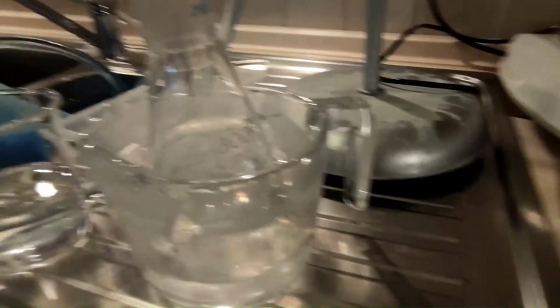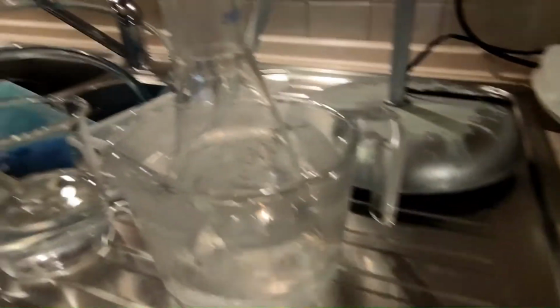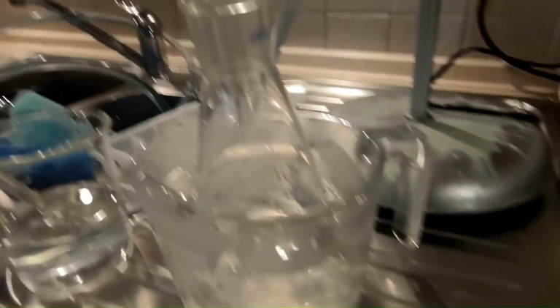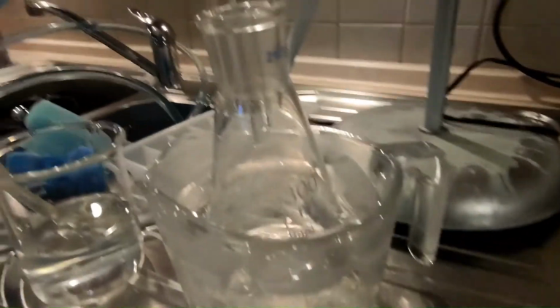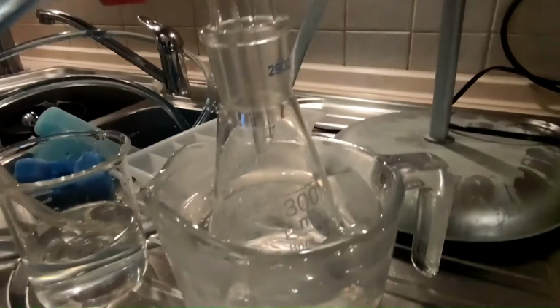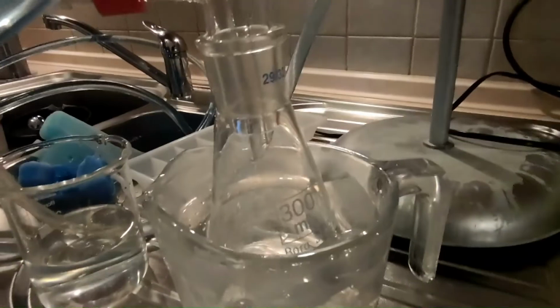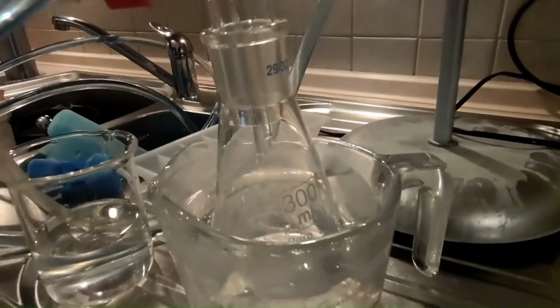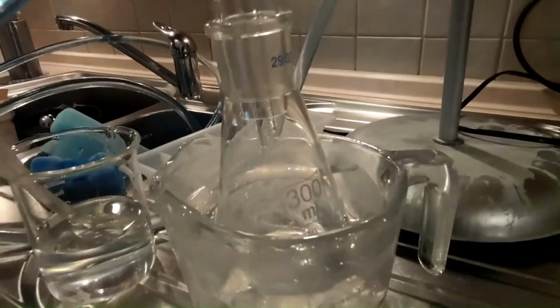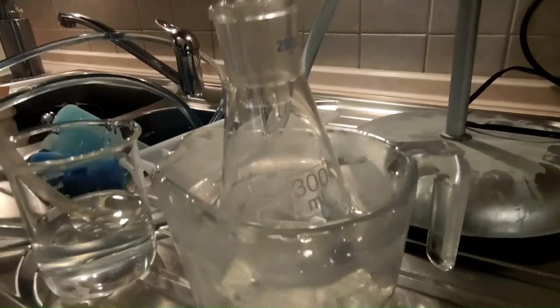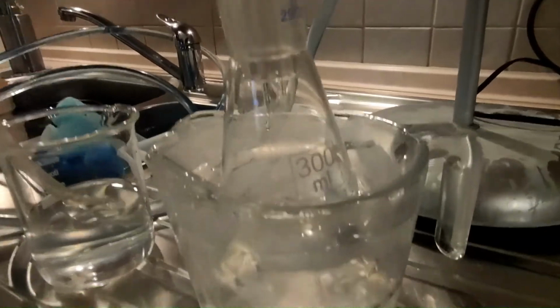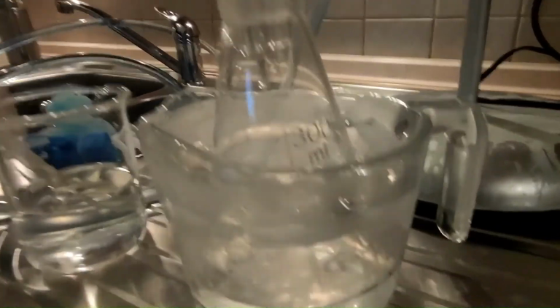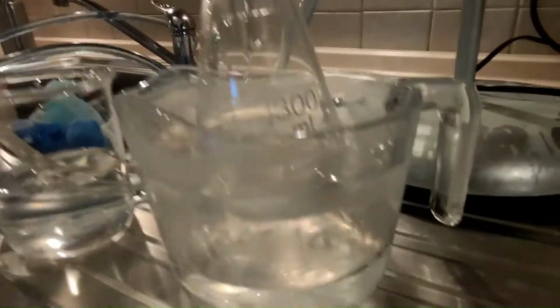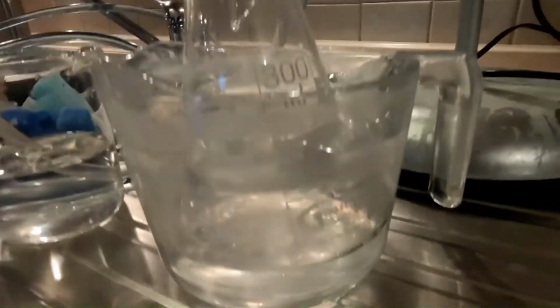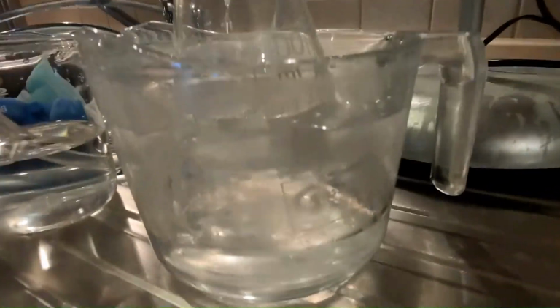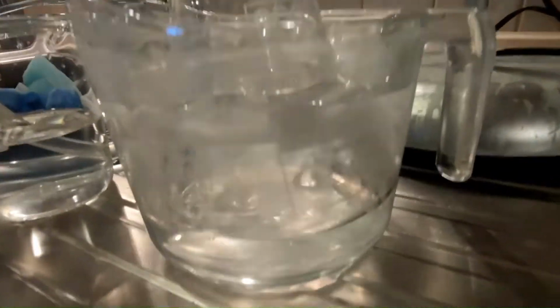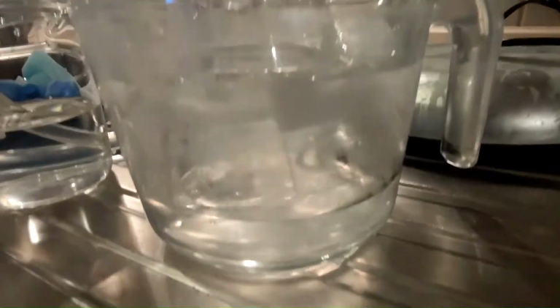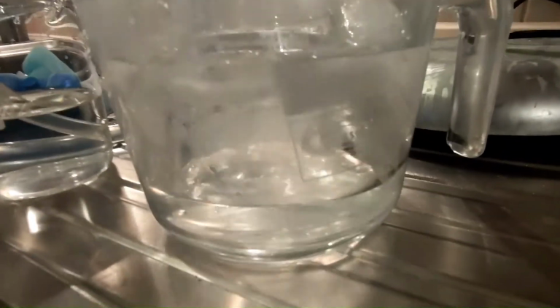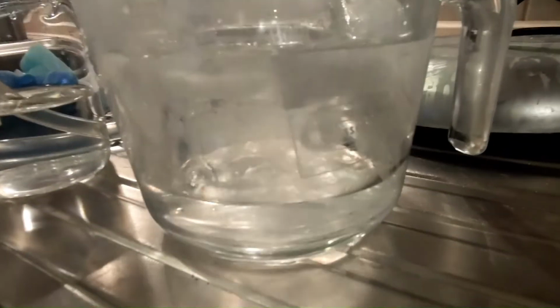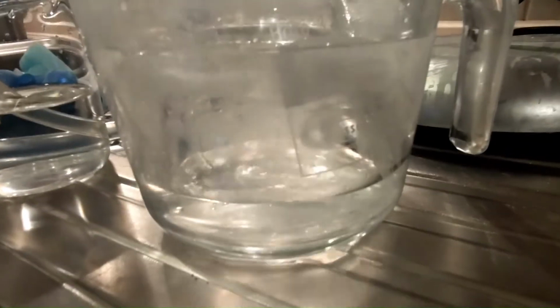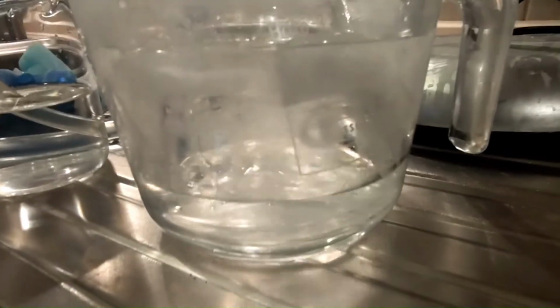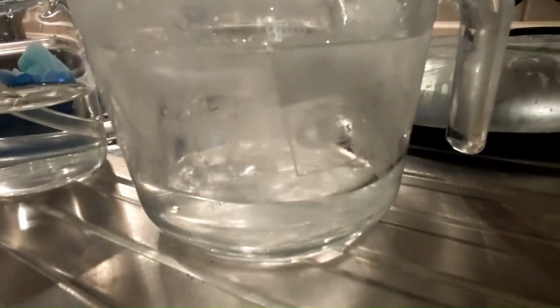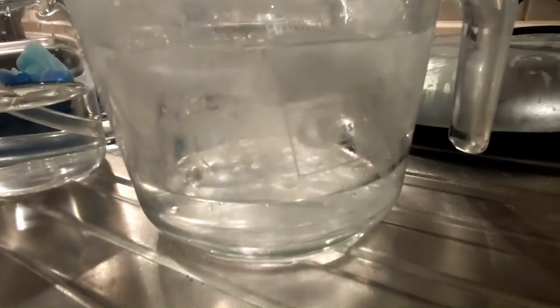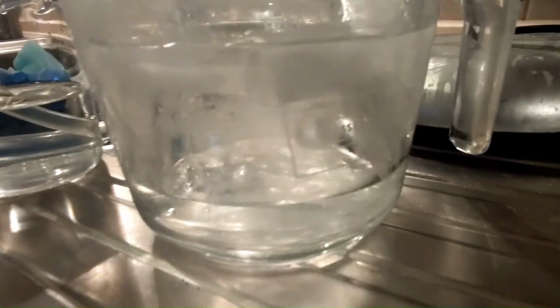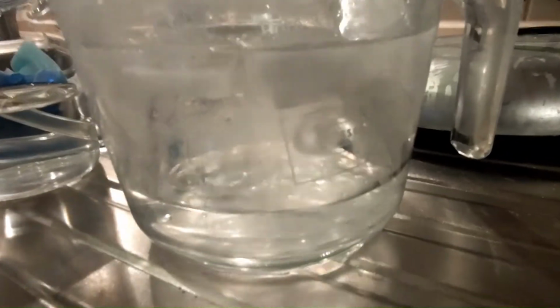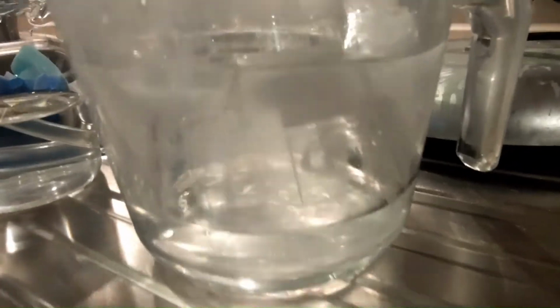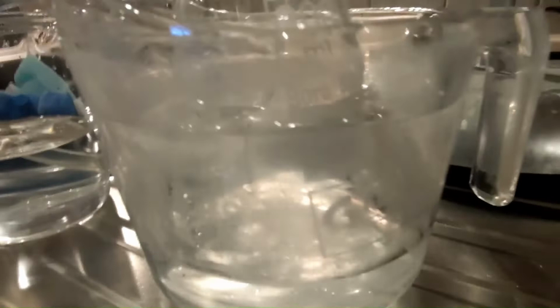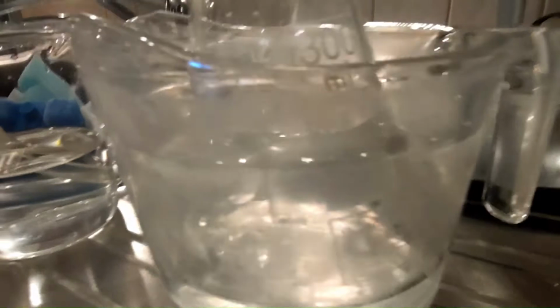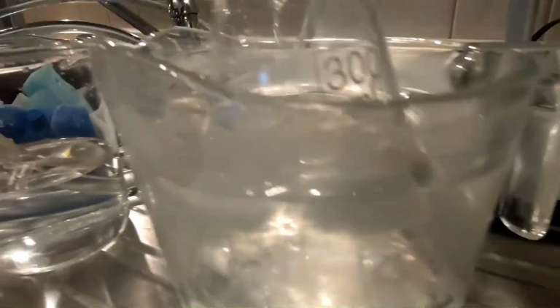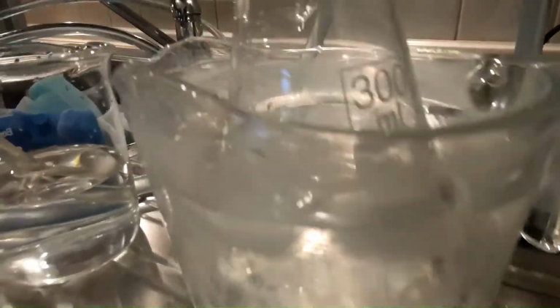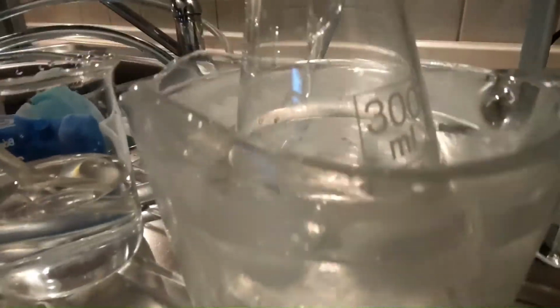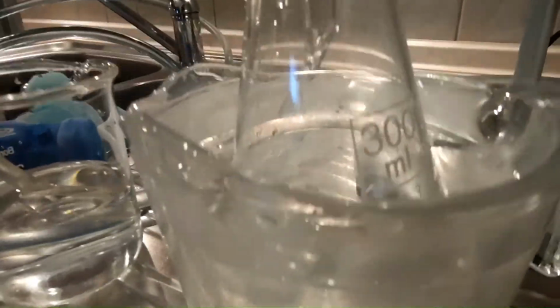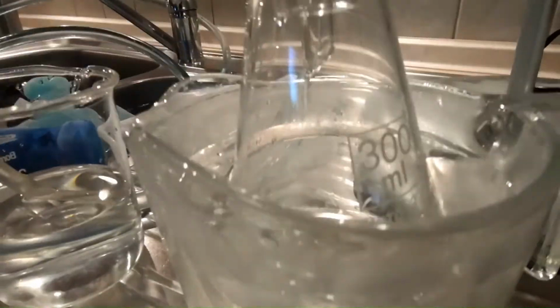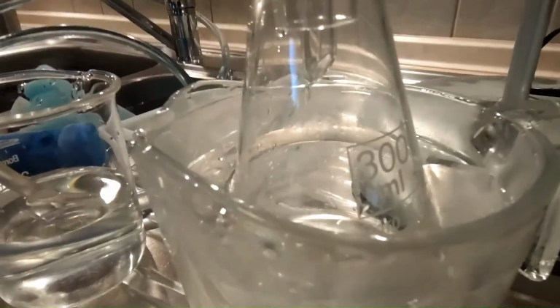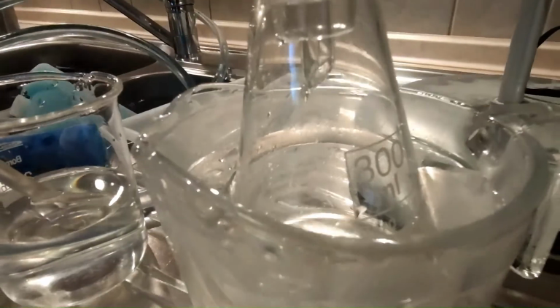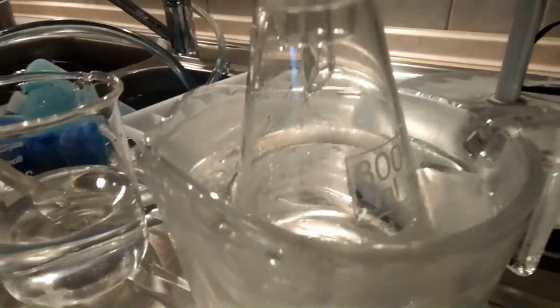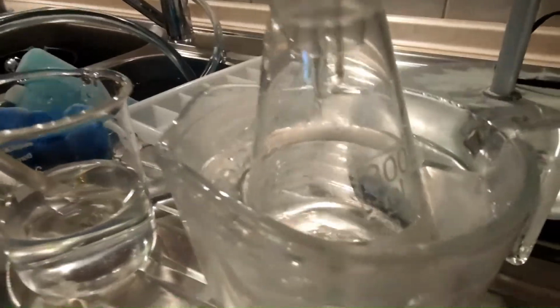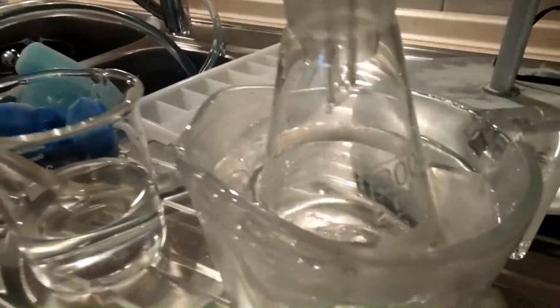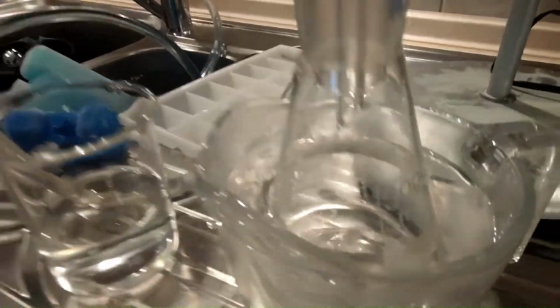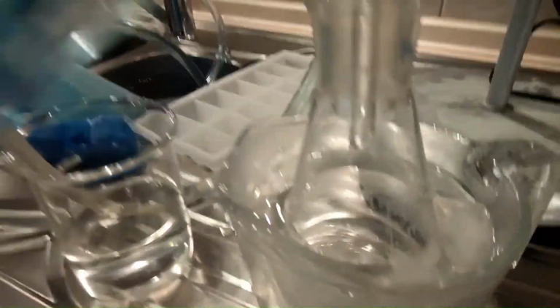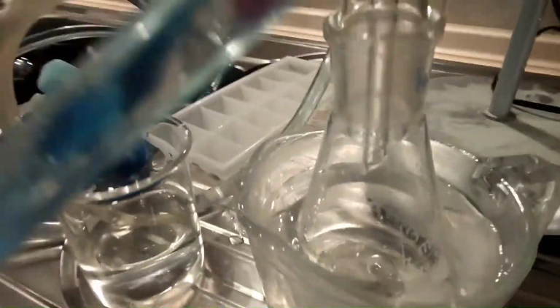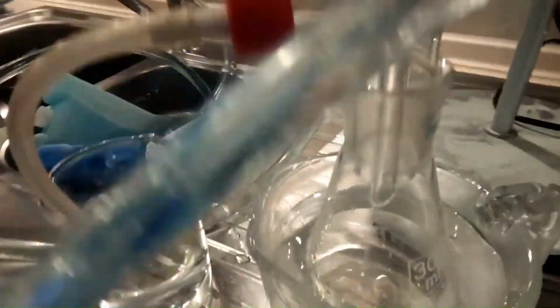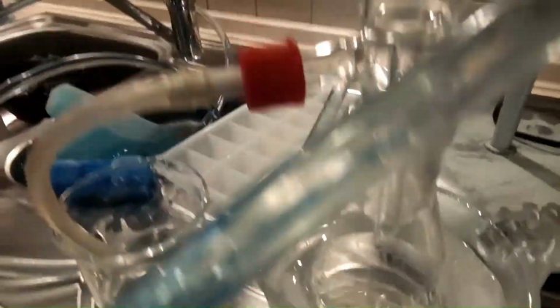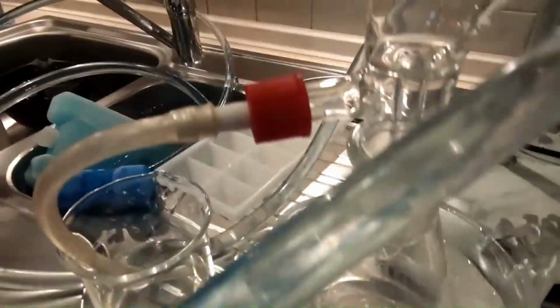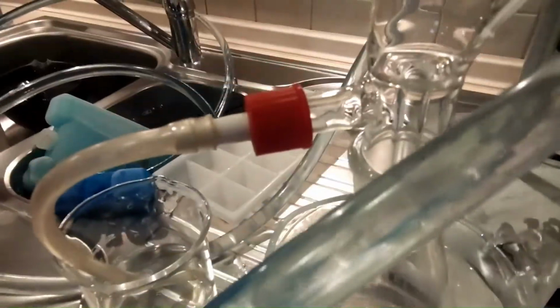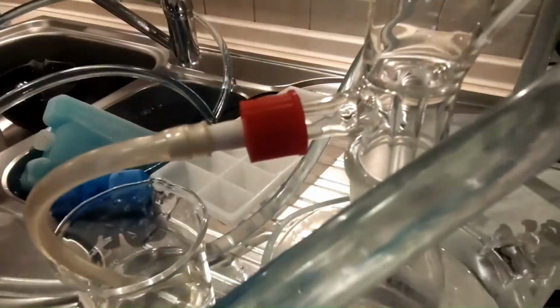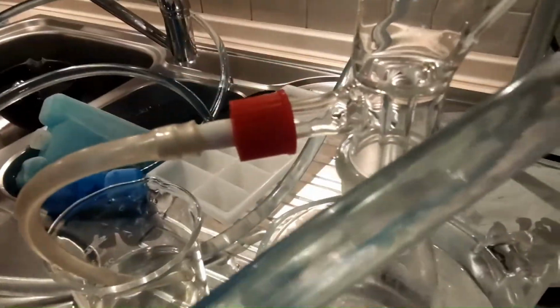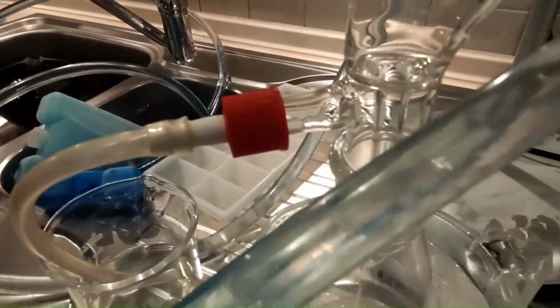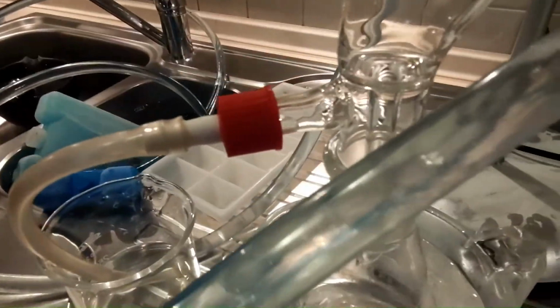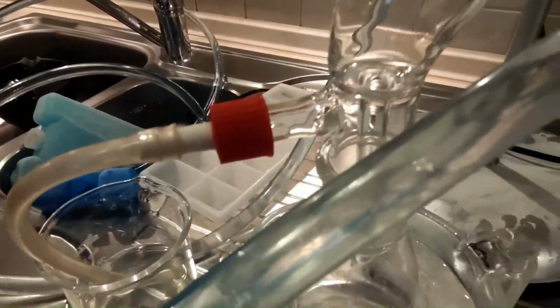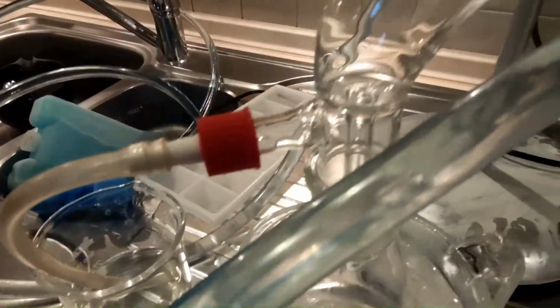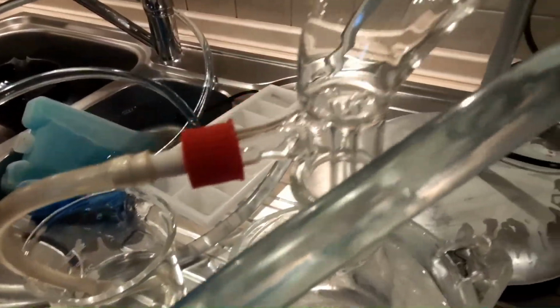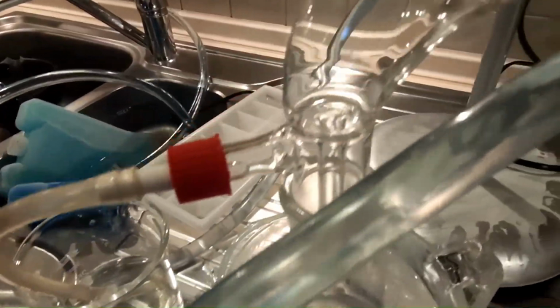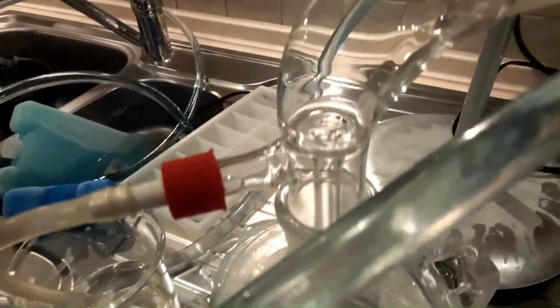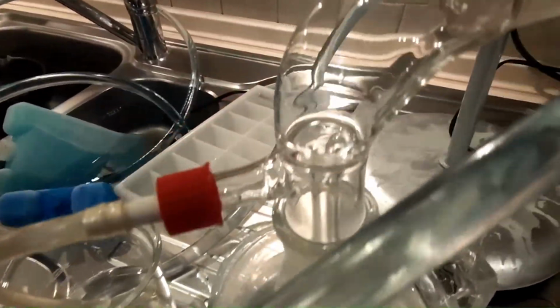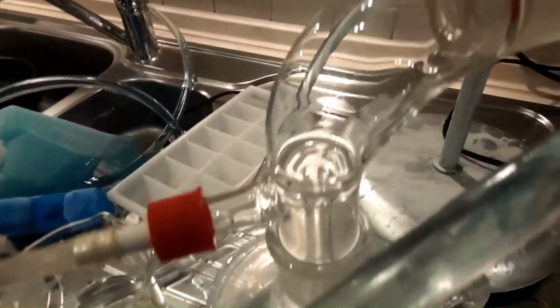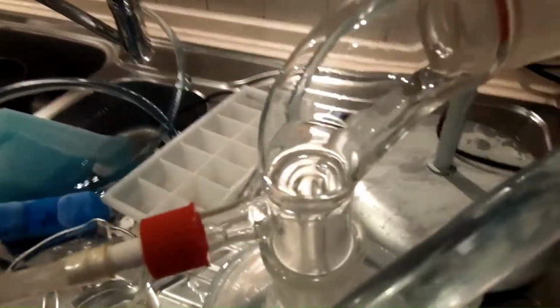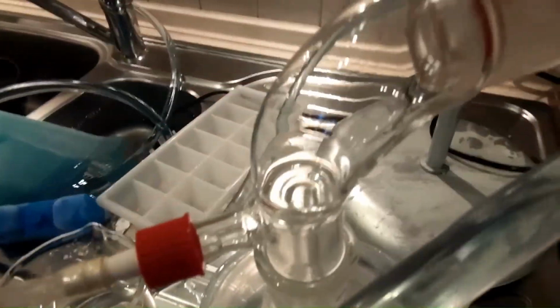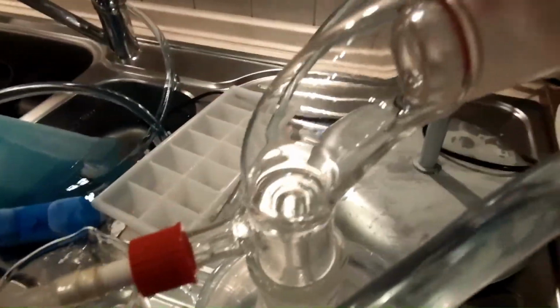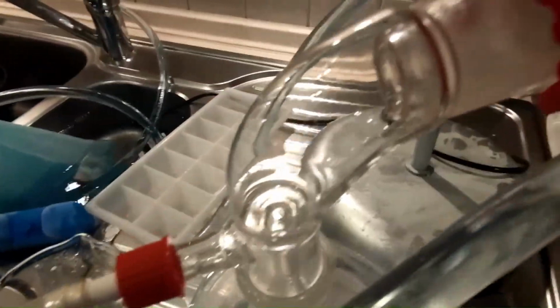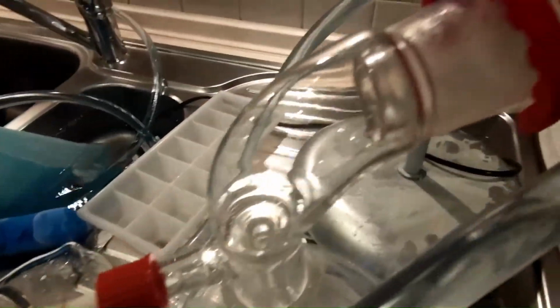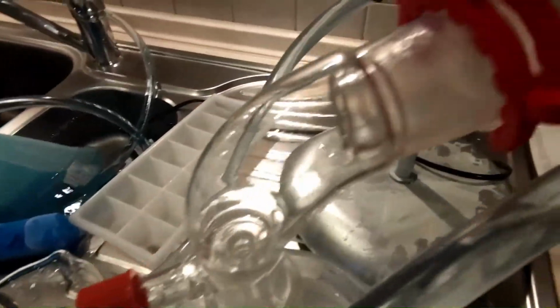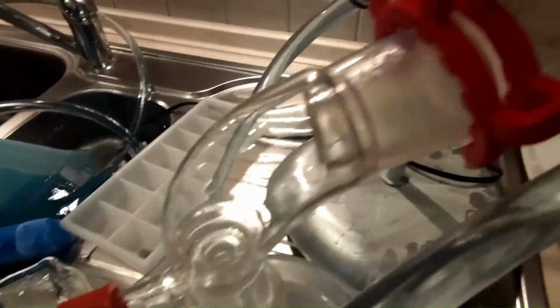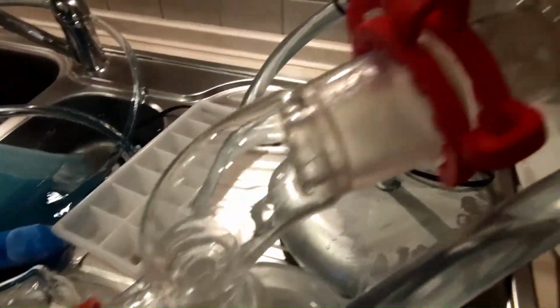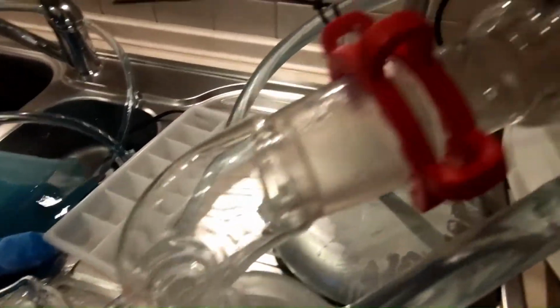To limit the loss of distilled solvent, I placed the flask in an ice bath to make the acetone evaporate more slowly.